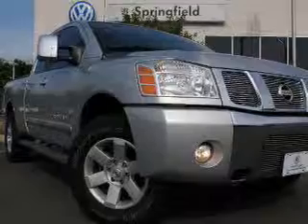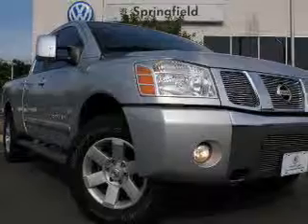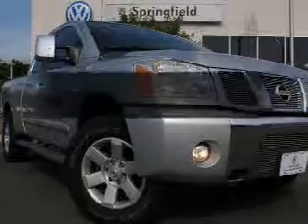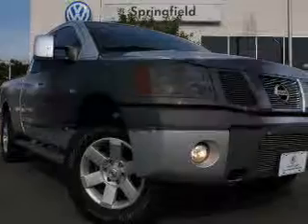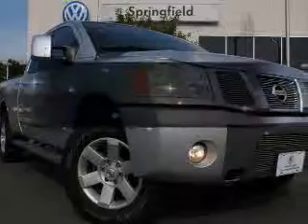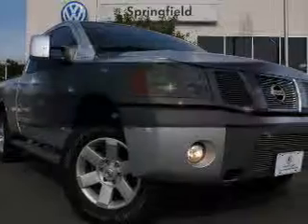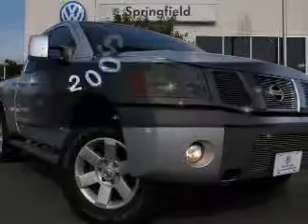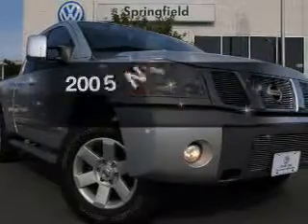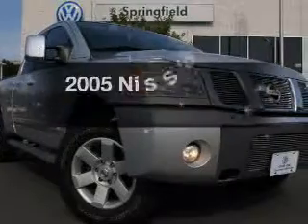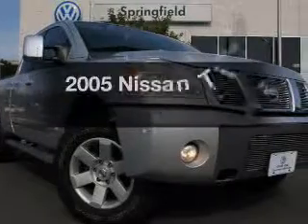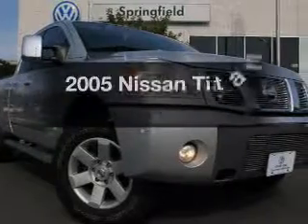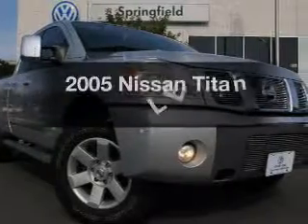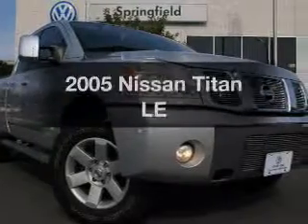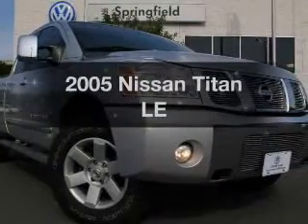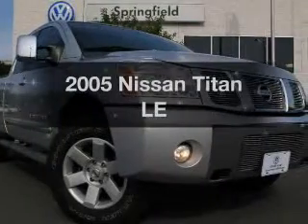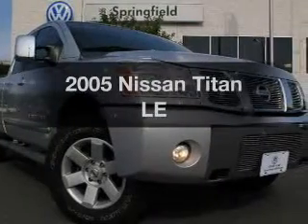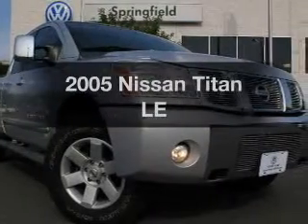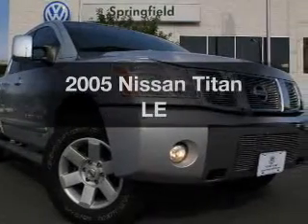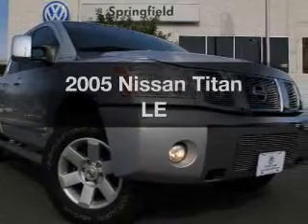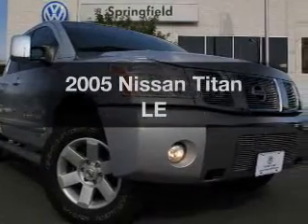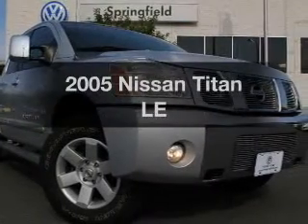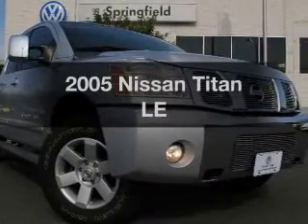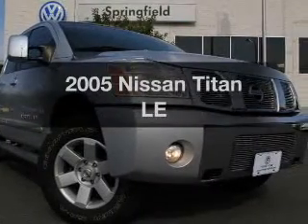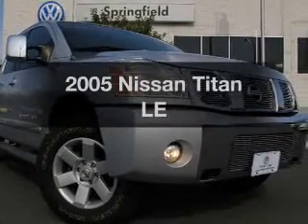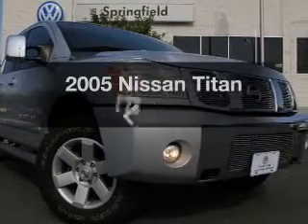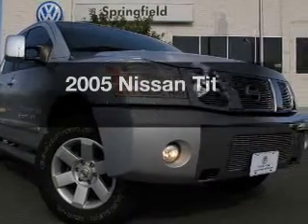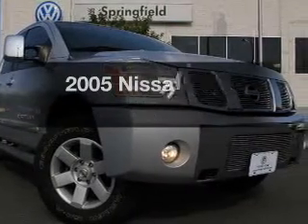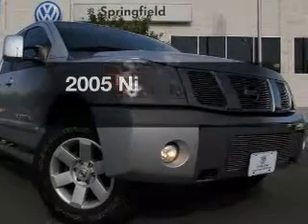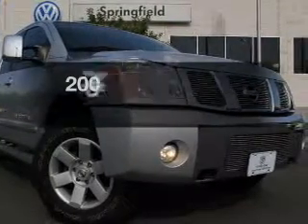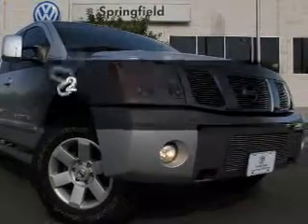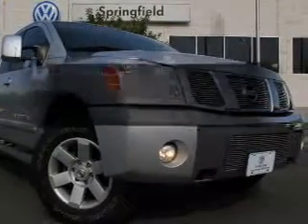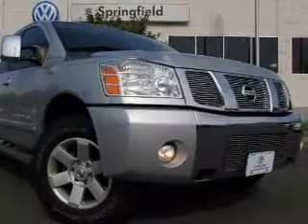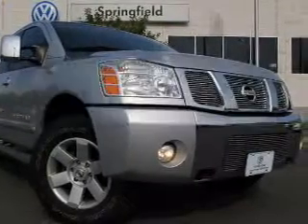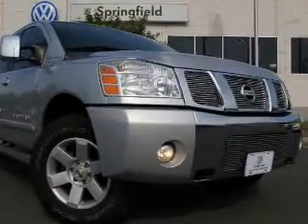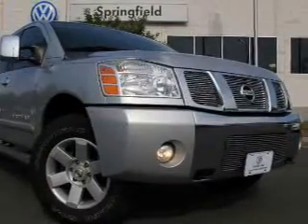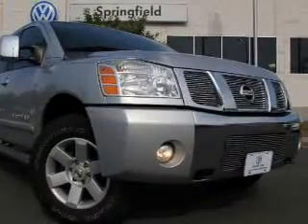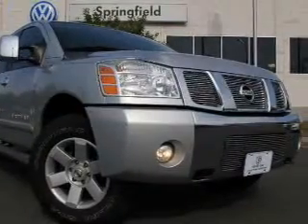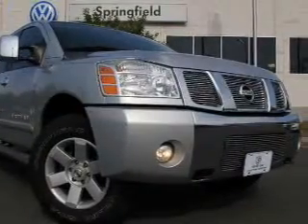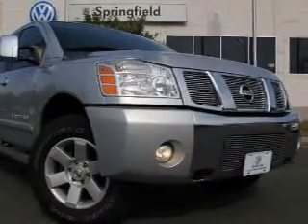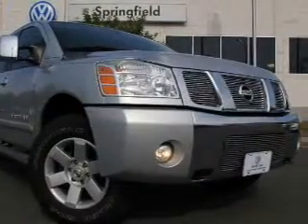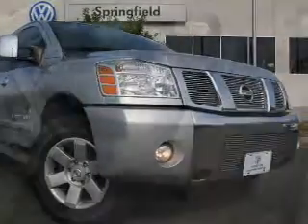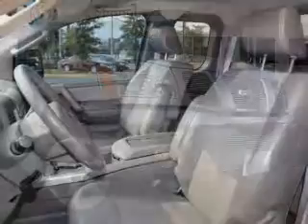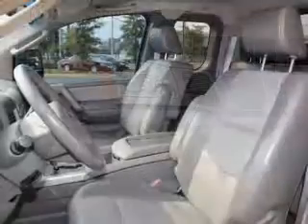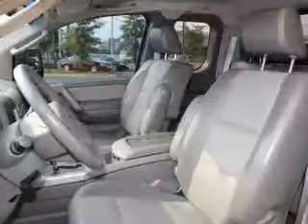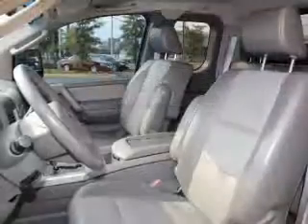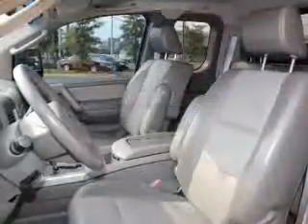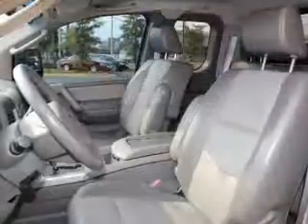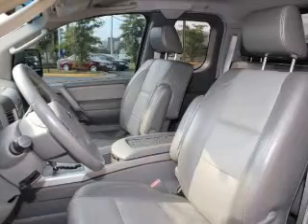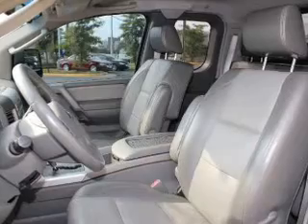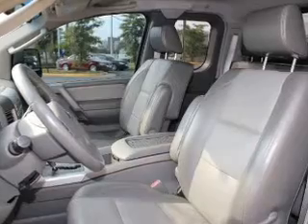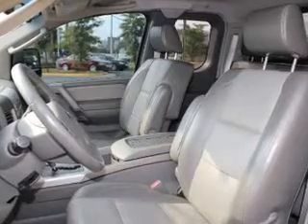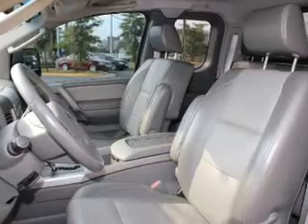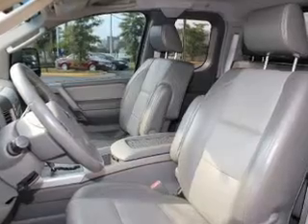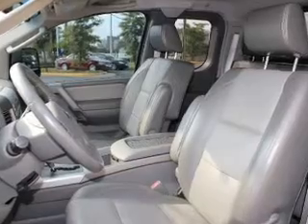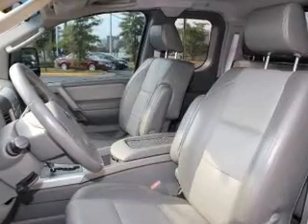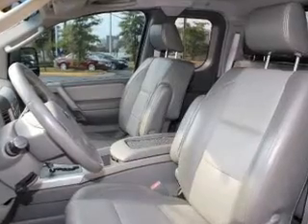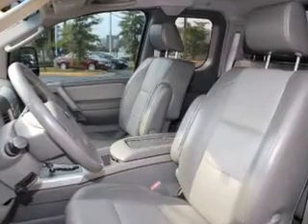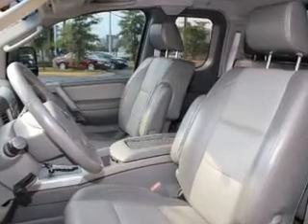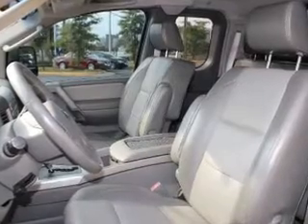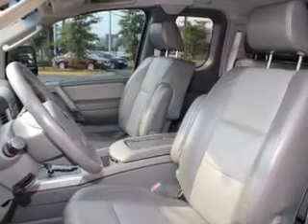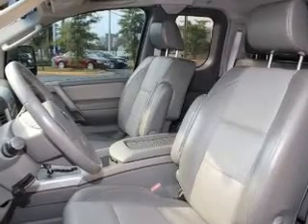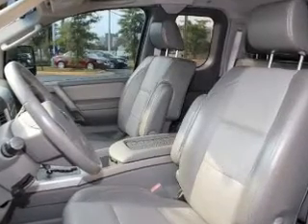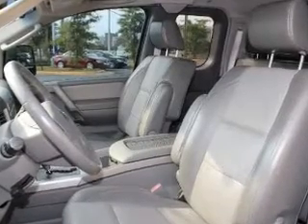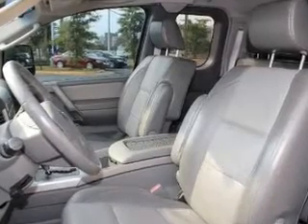Get noticed in this 2005 Nissan Titan. If you're looking for a first-rate auto, this one could be yours today.